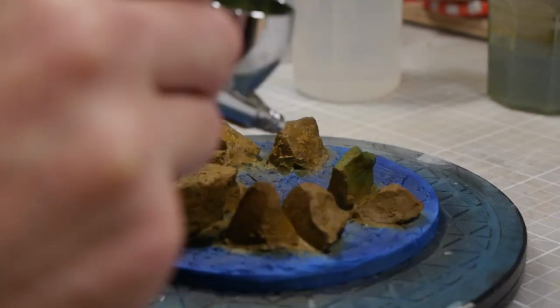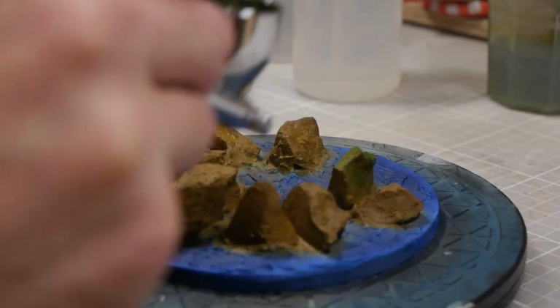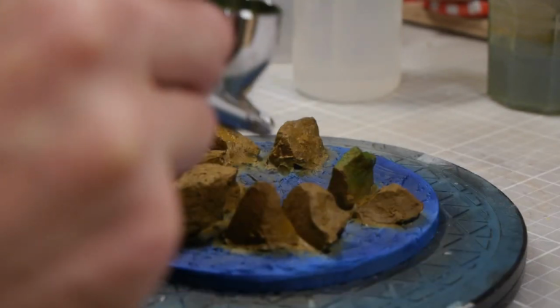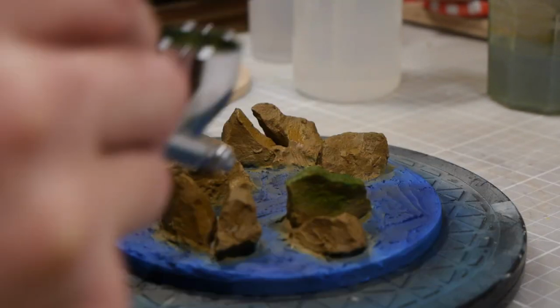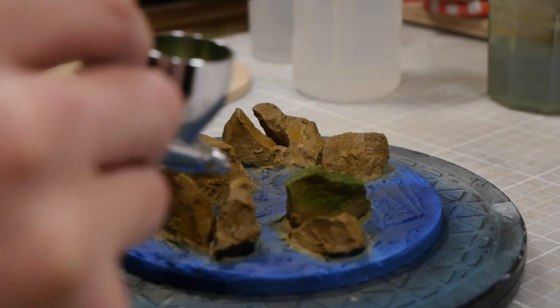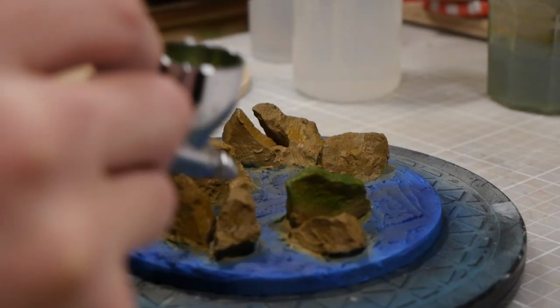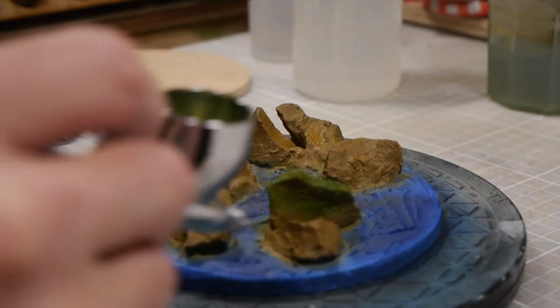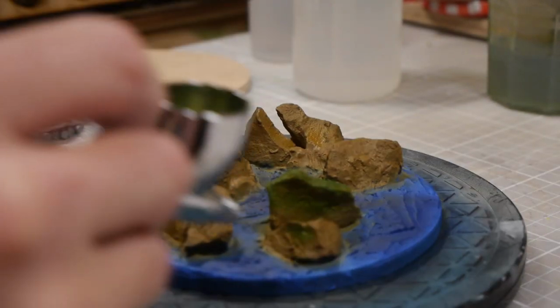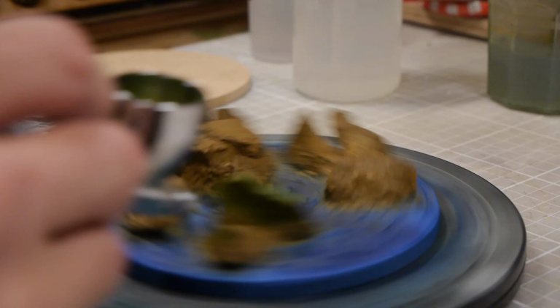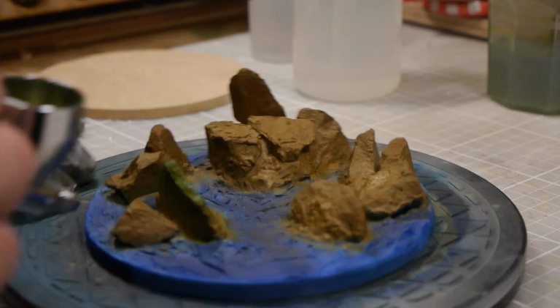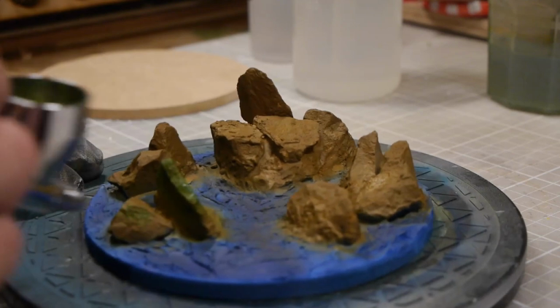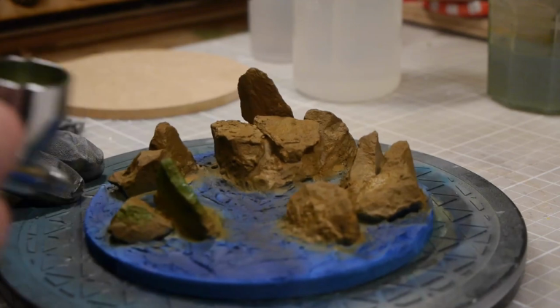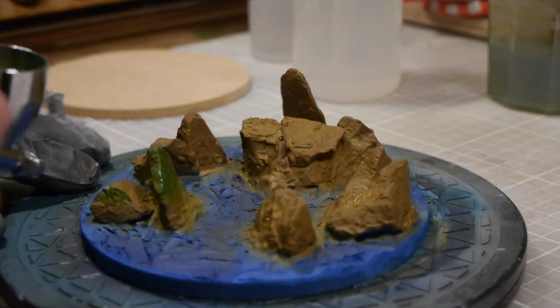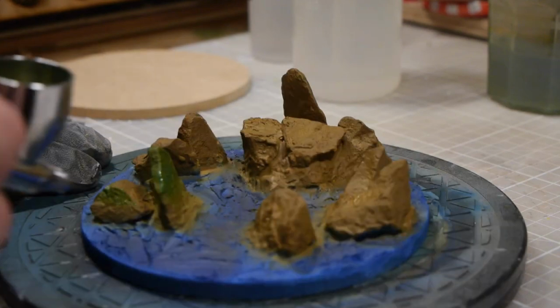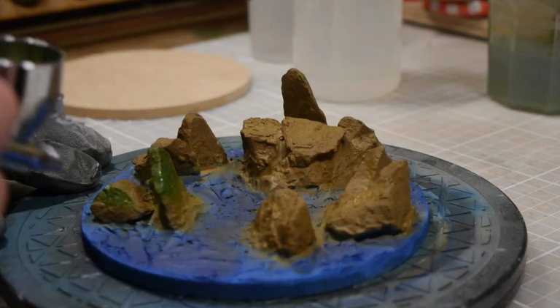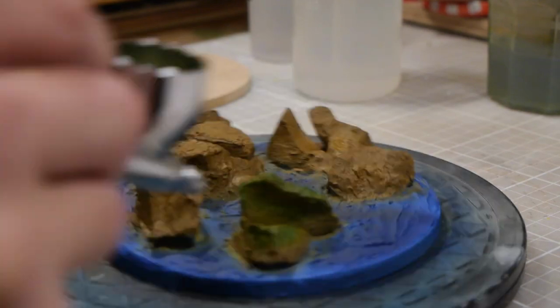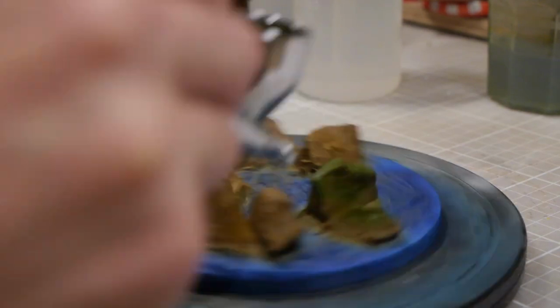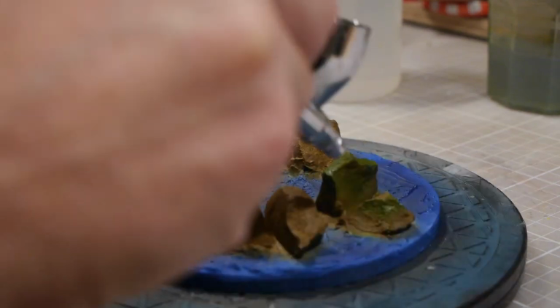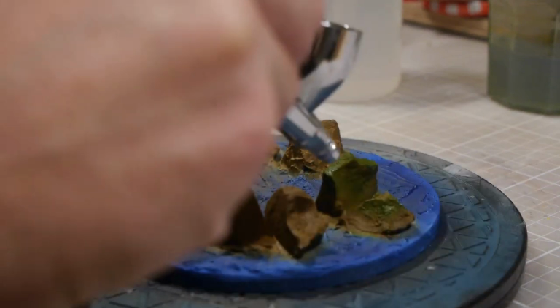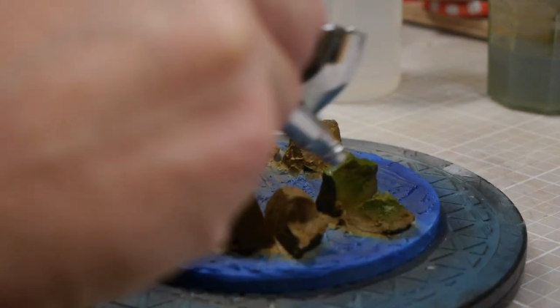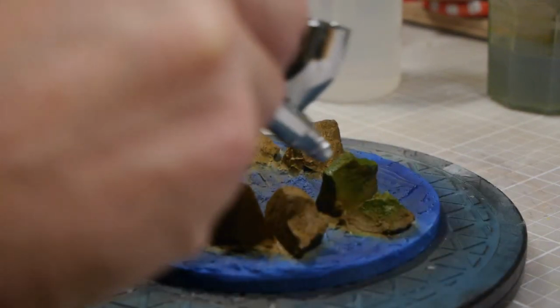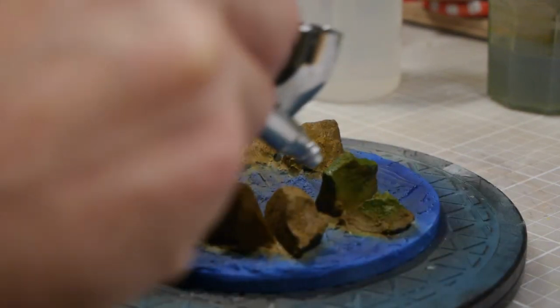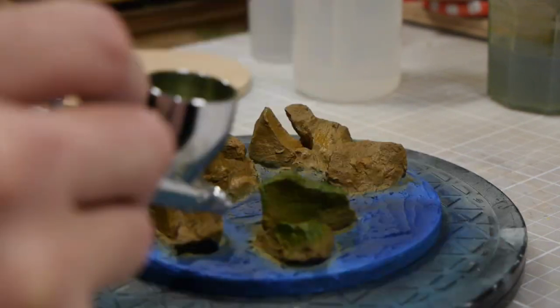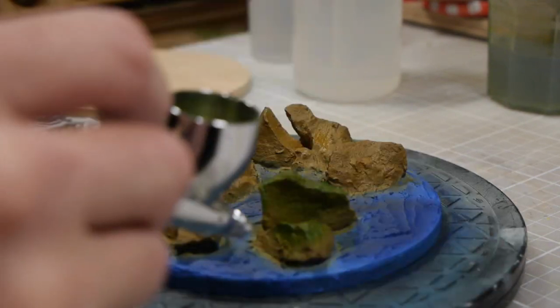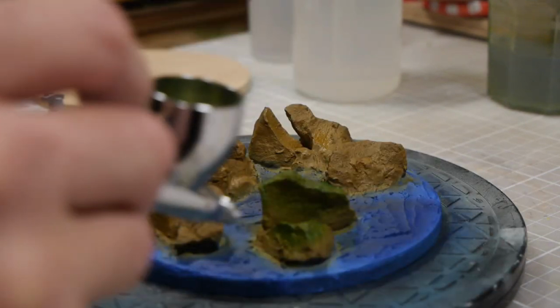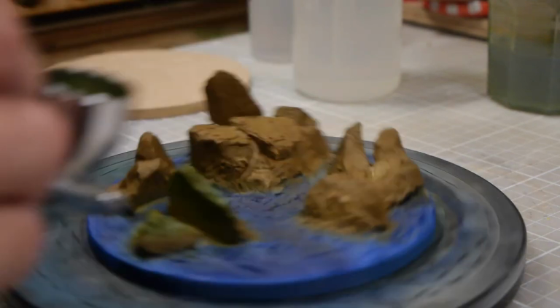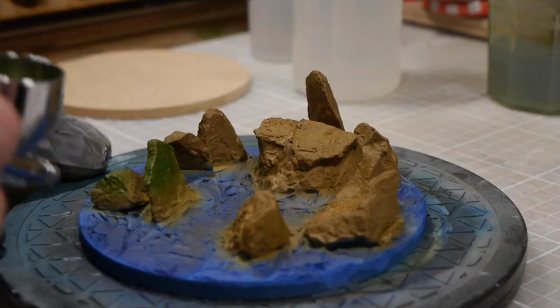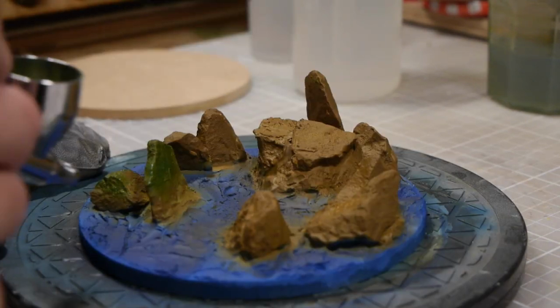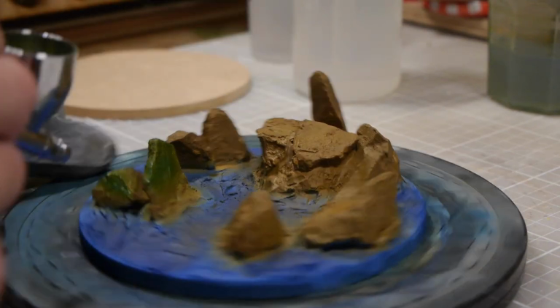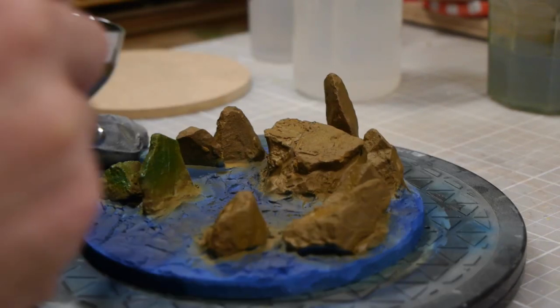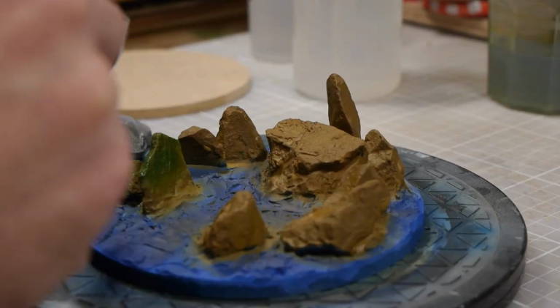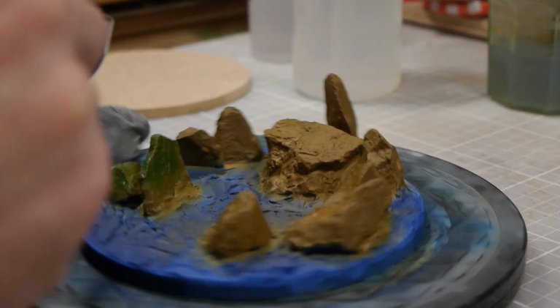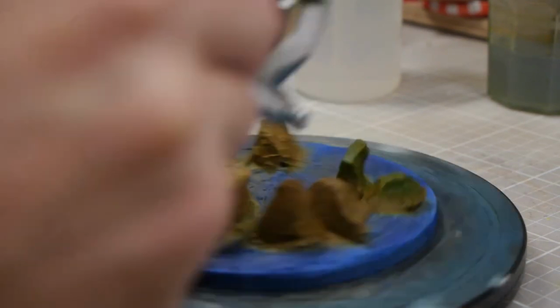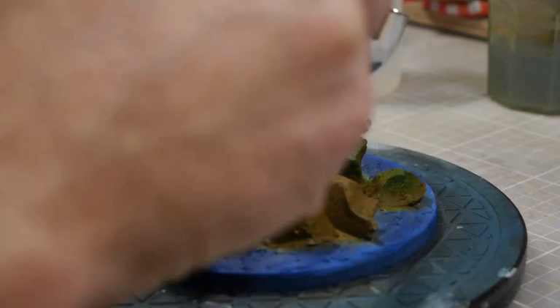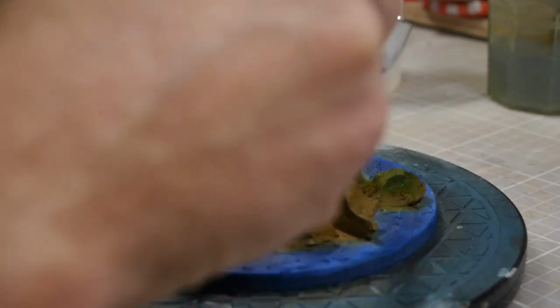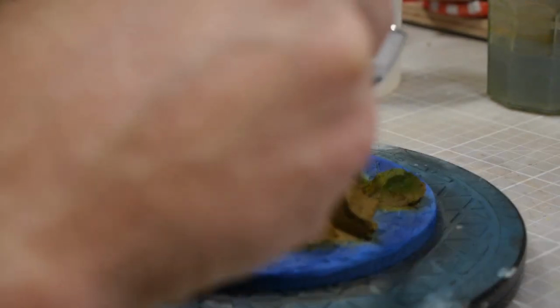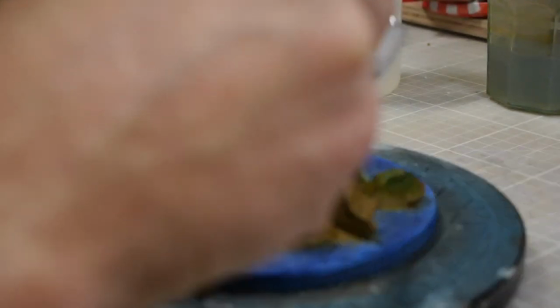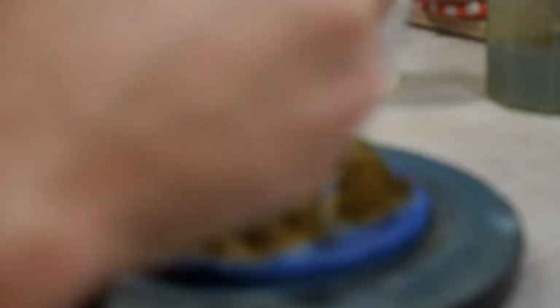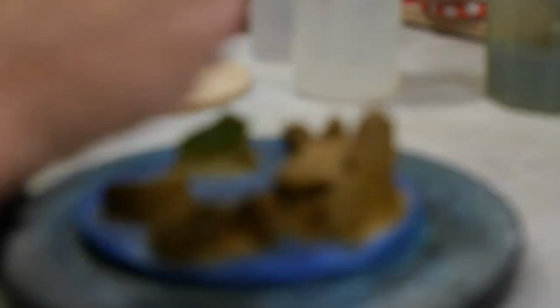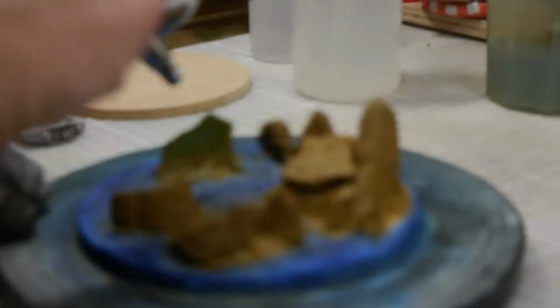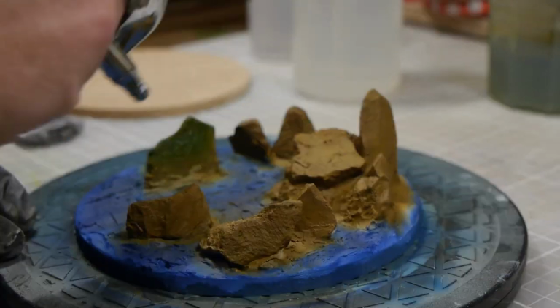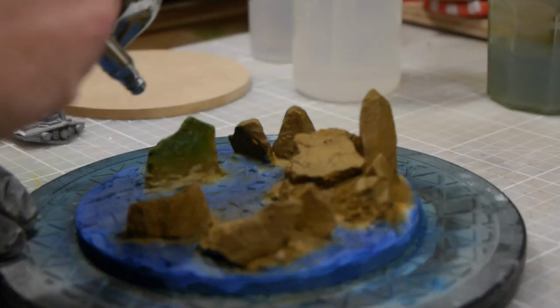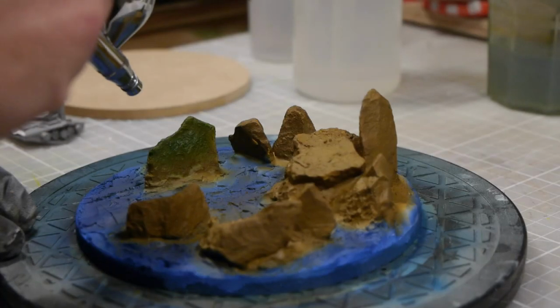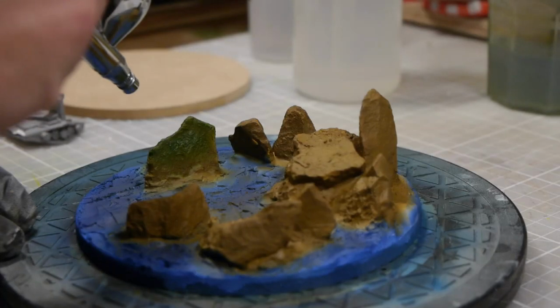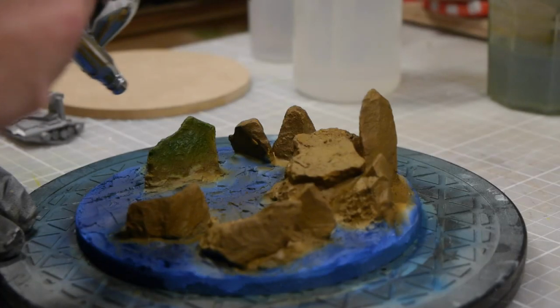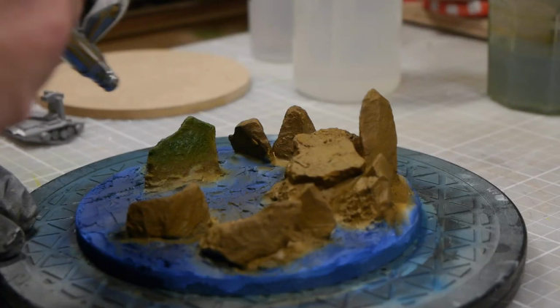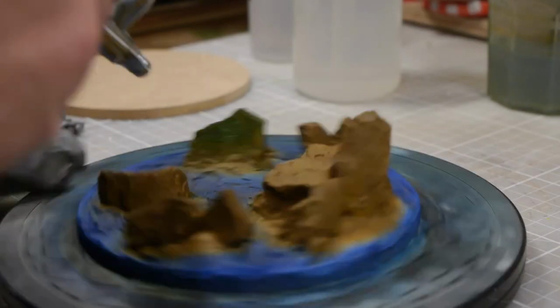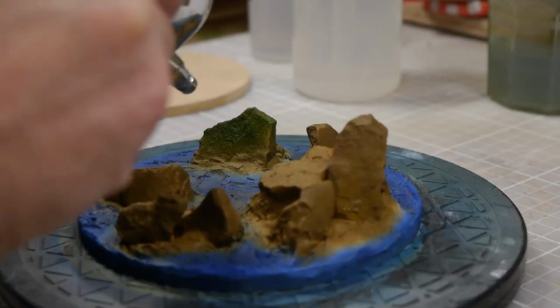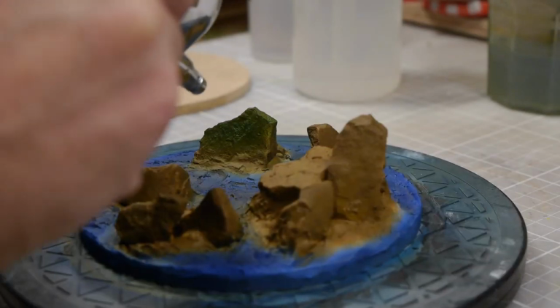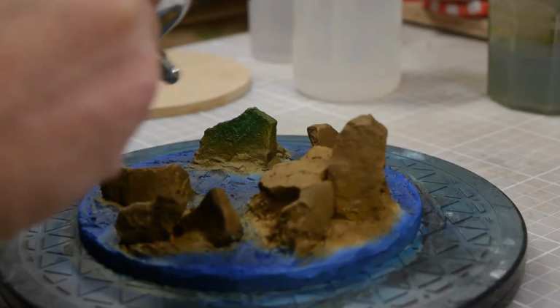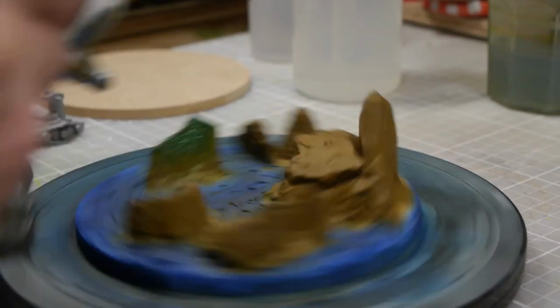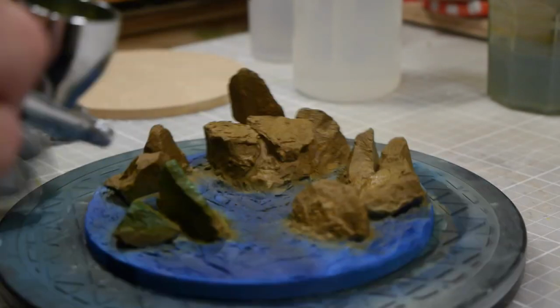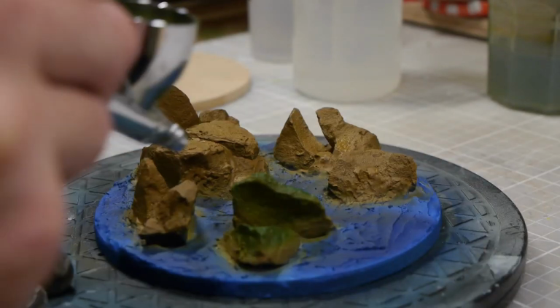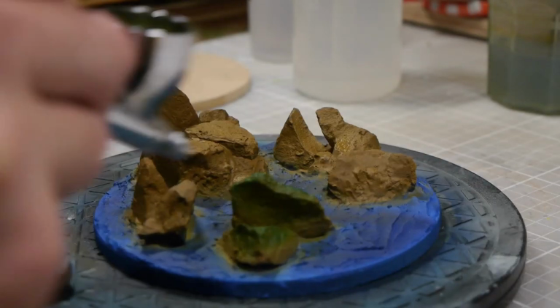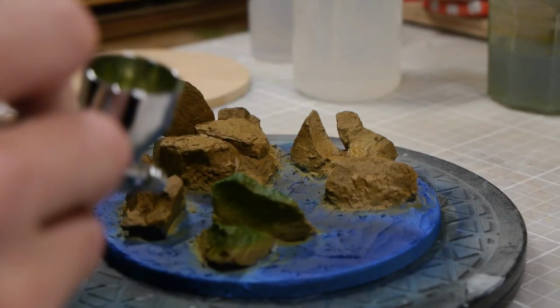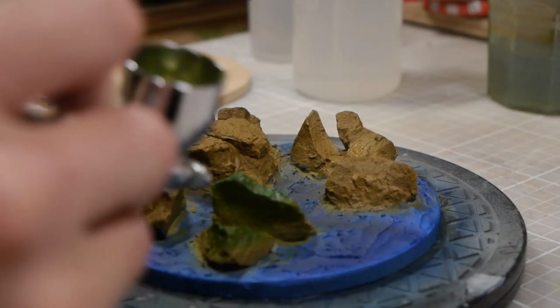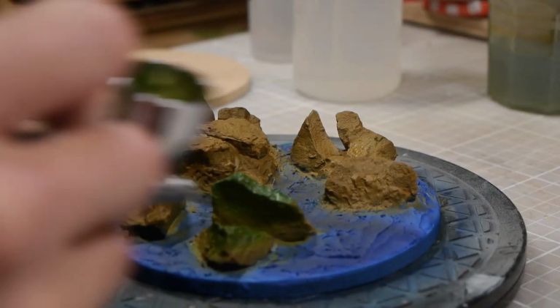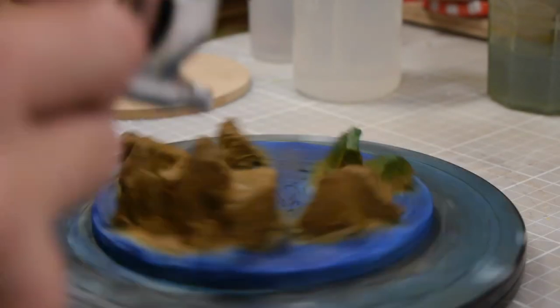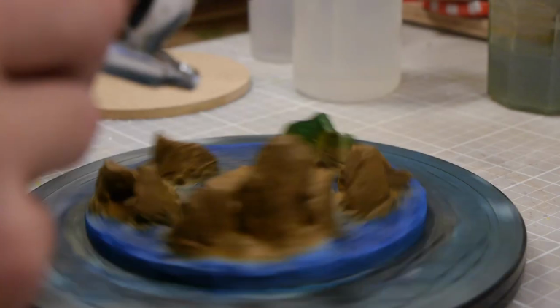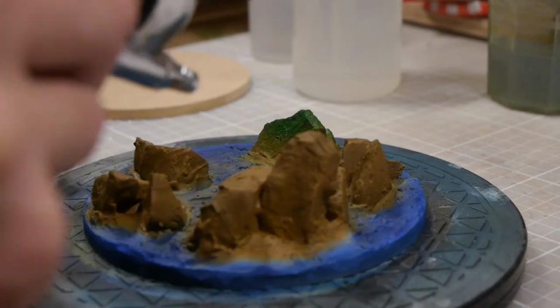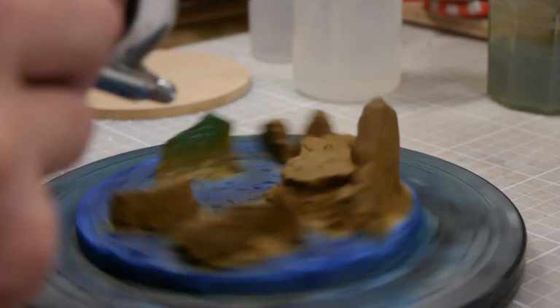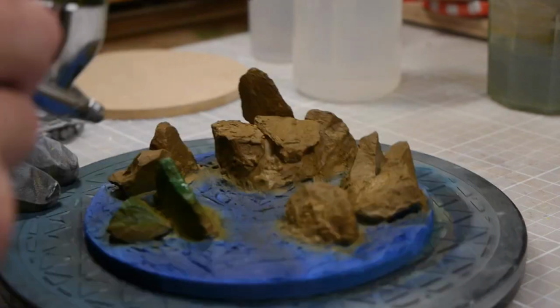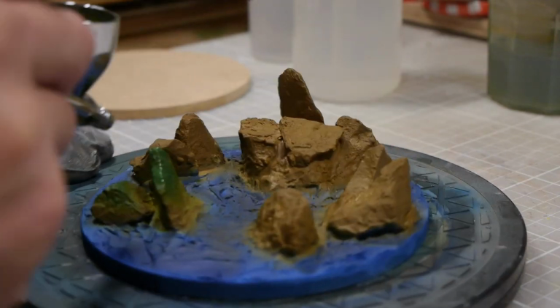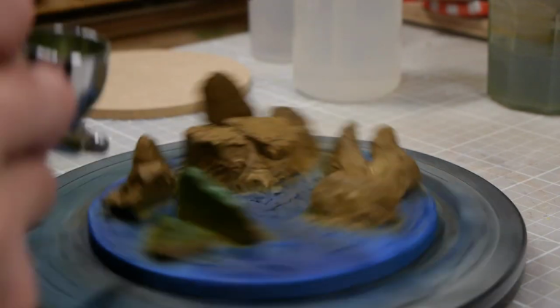Some green highlights along all the rocks will show me where the foliage will go, and then it's just a case of going over the entire thing.